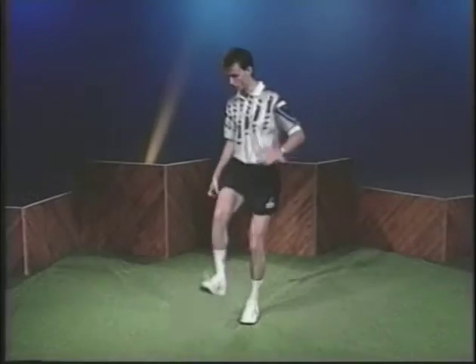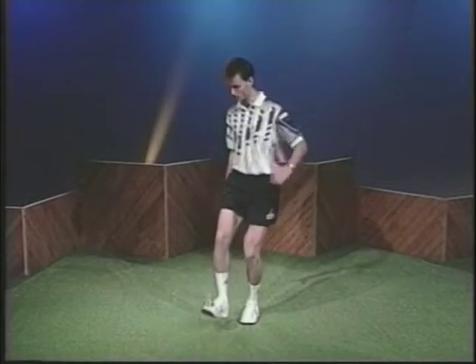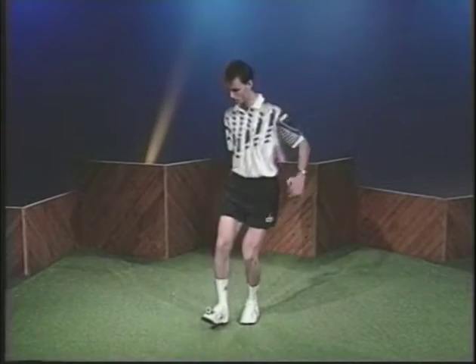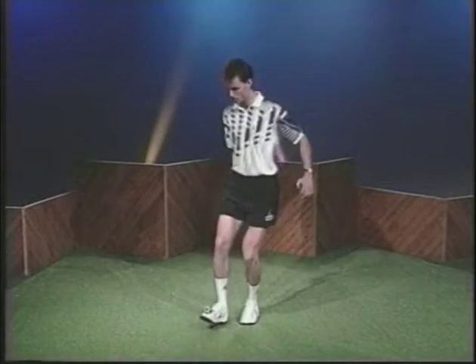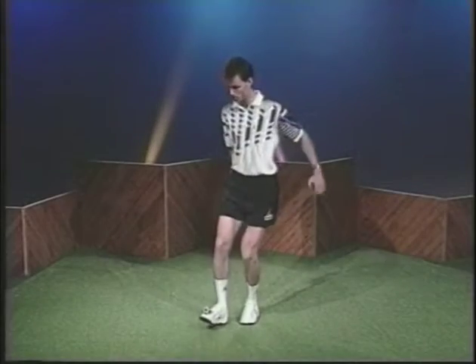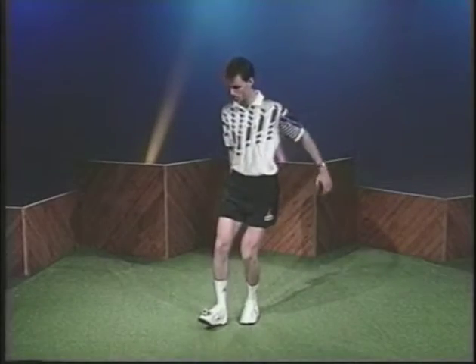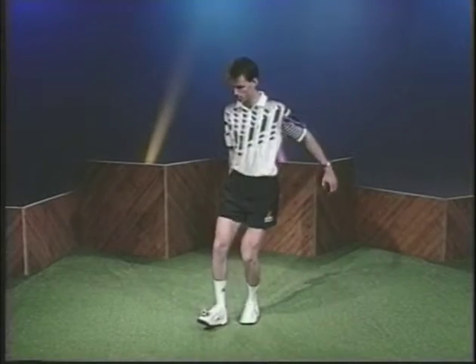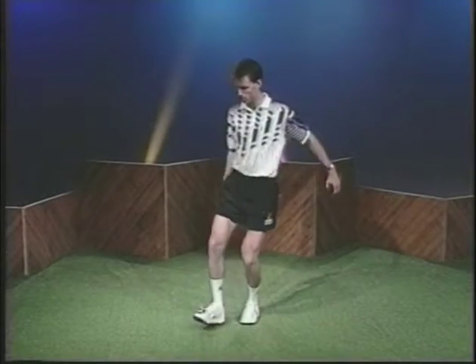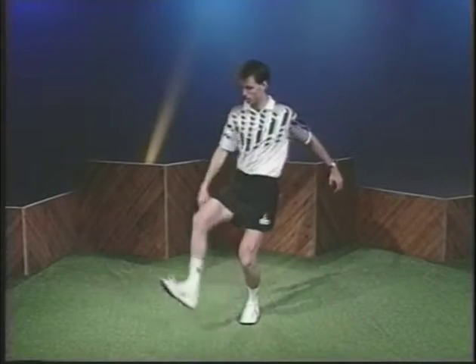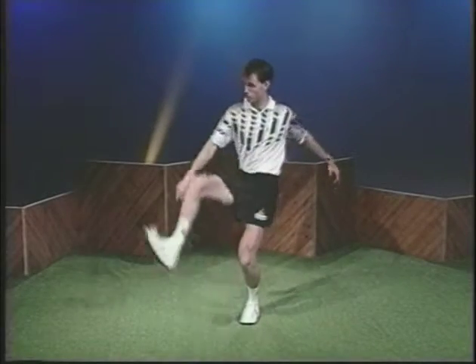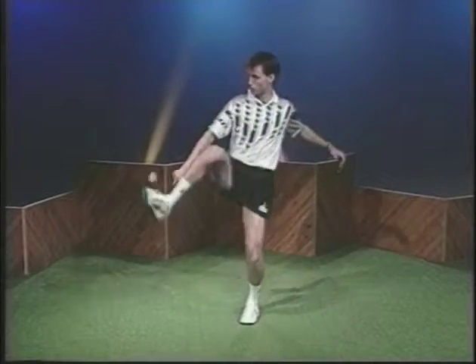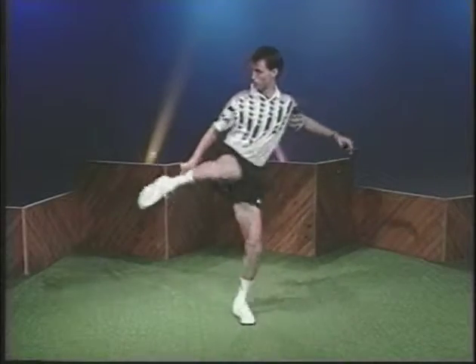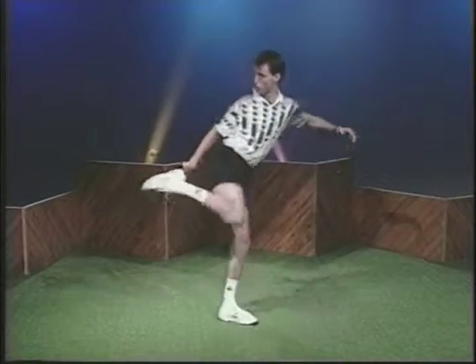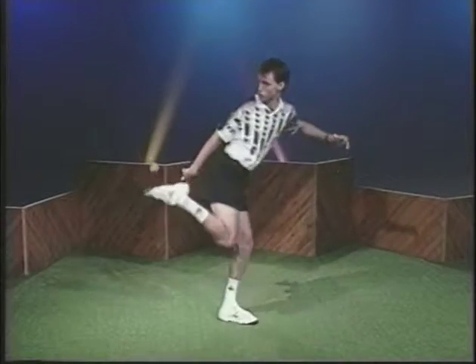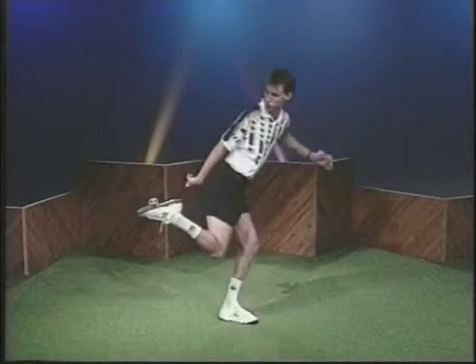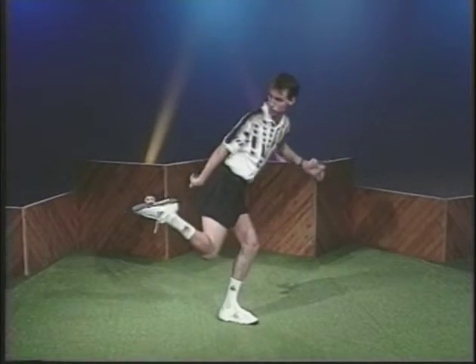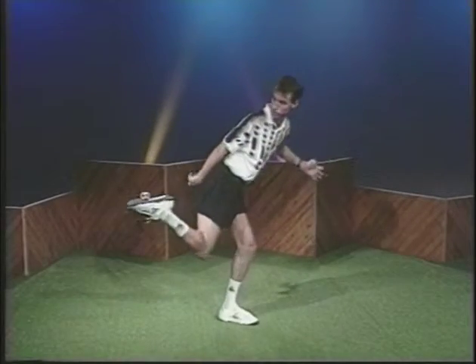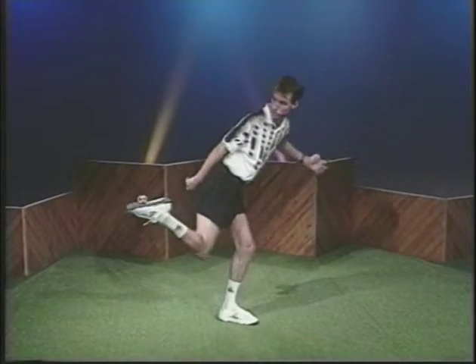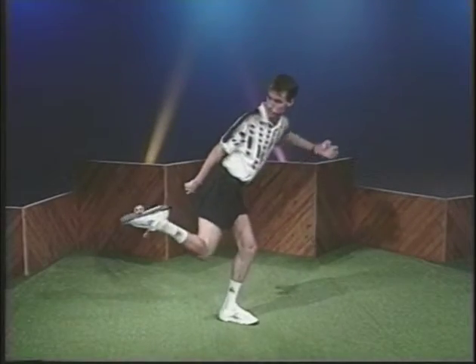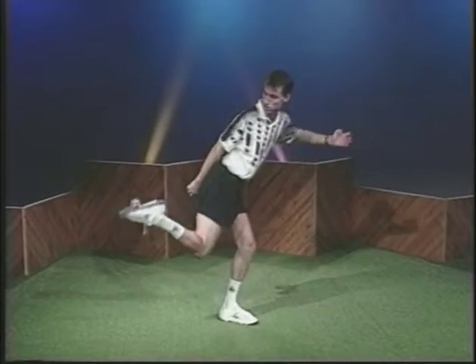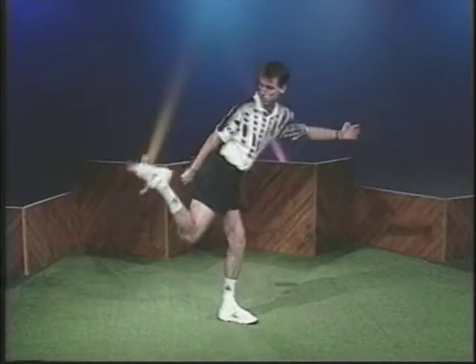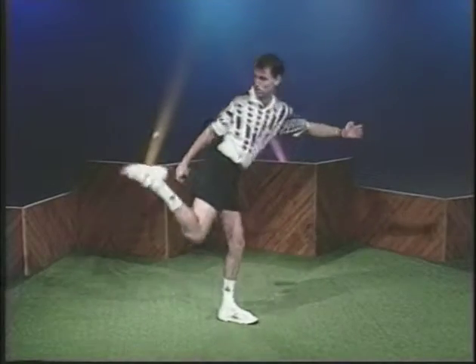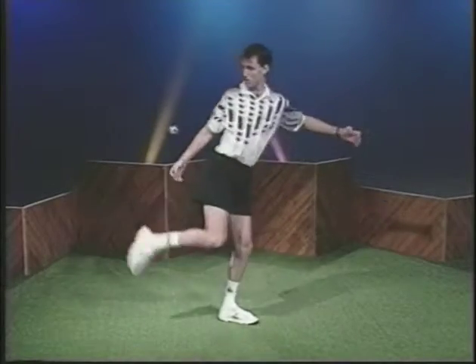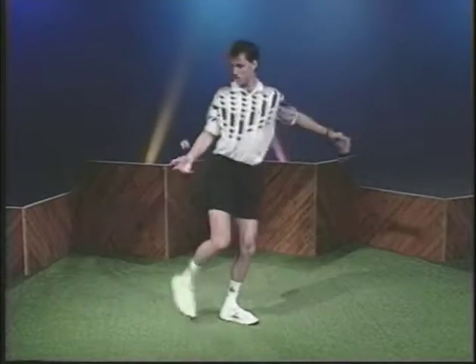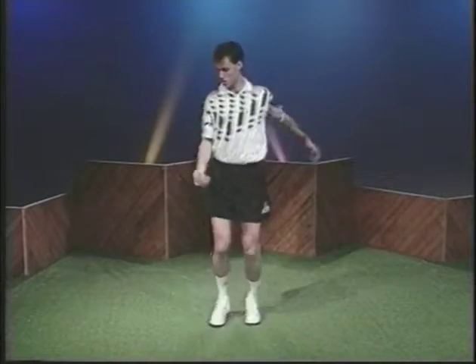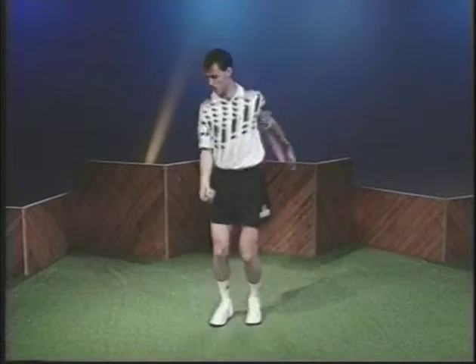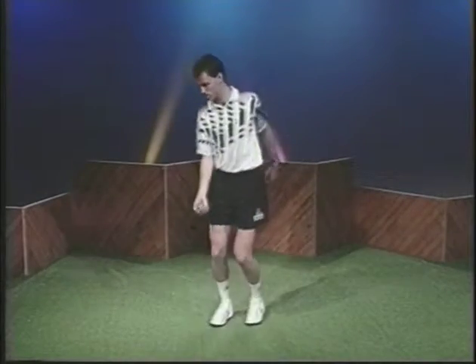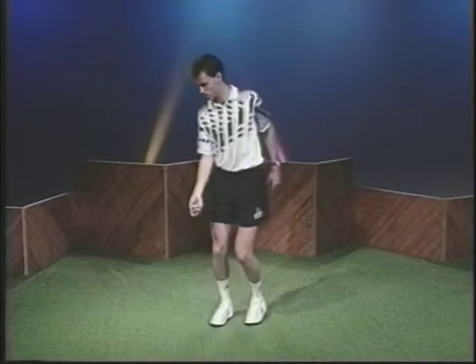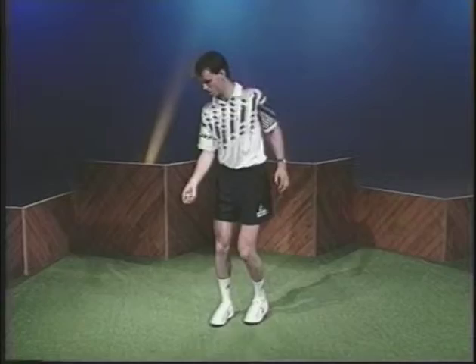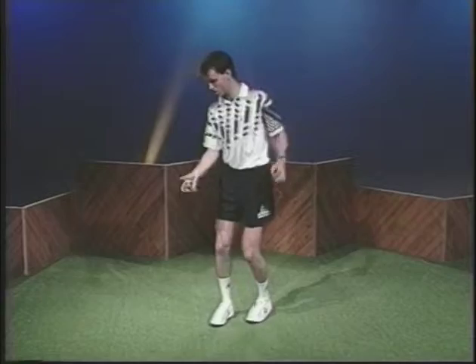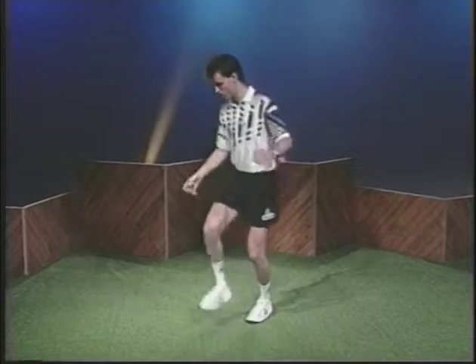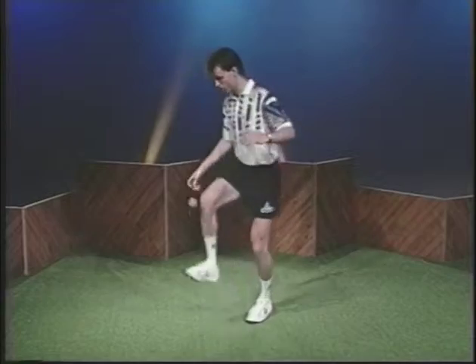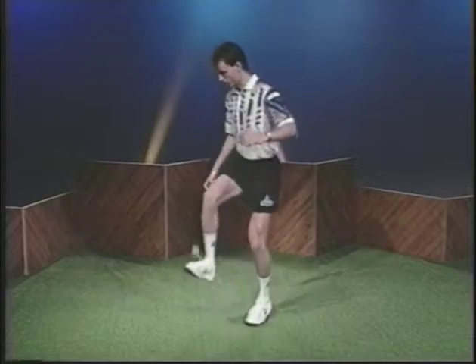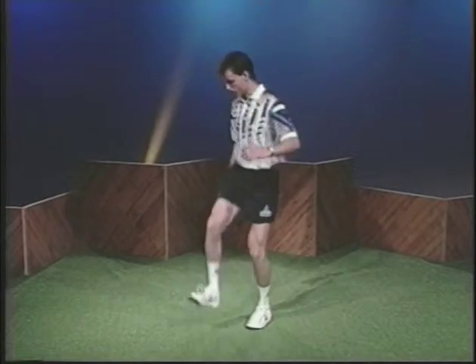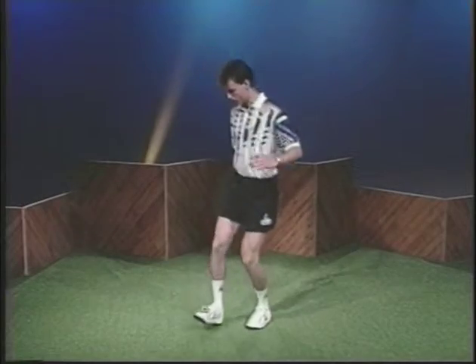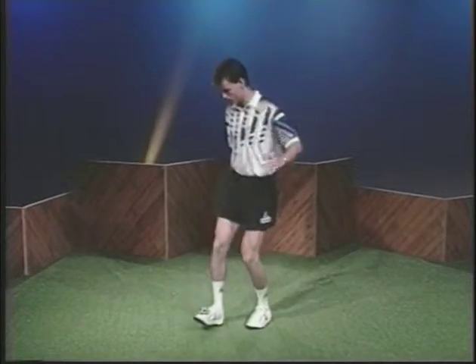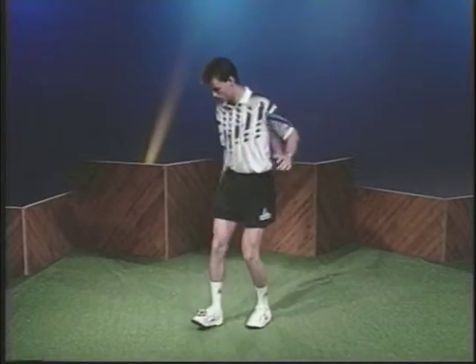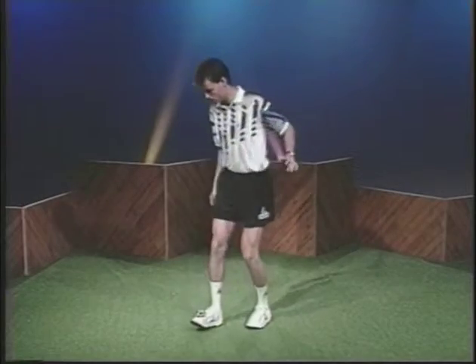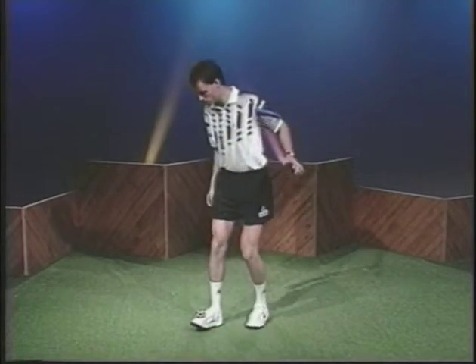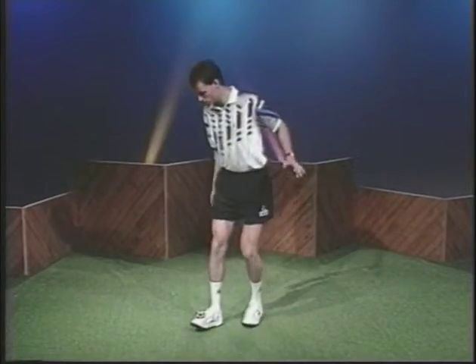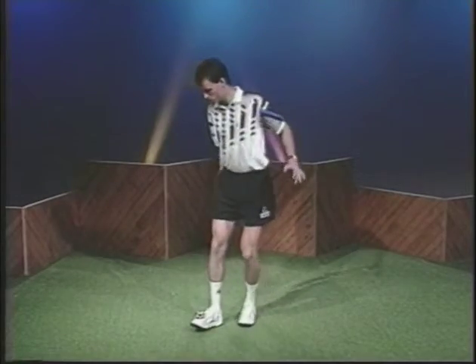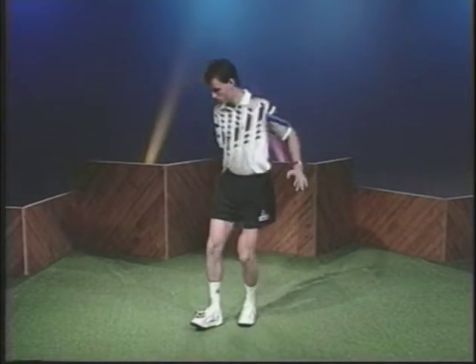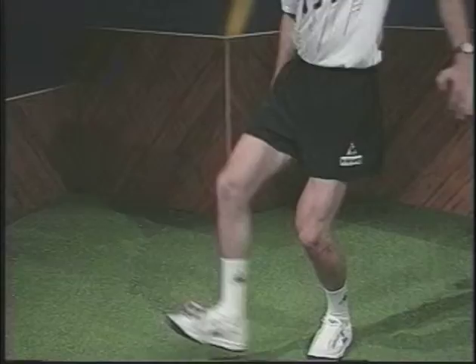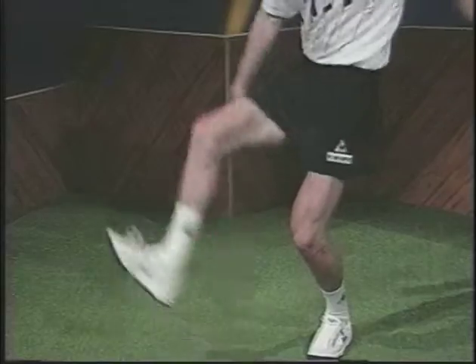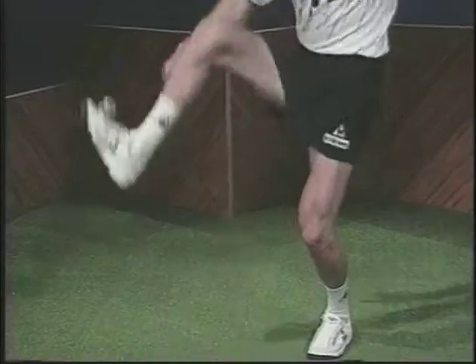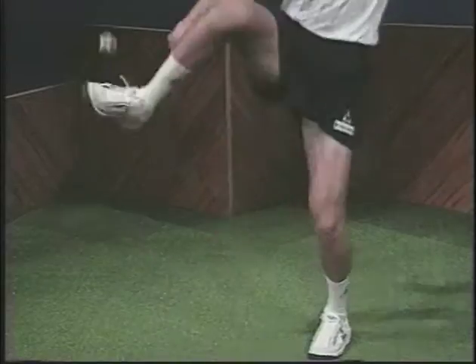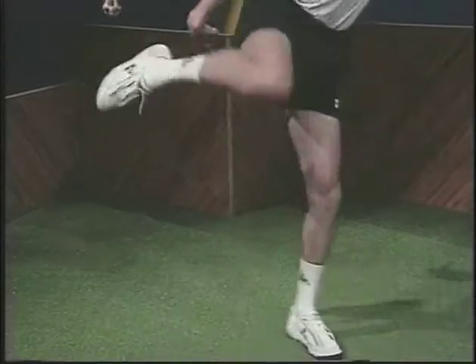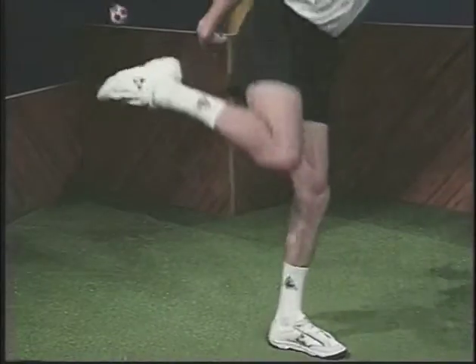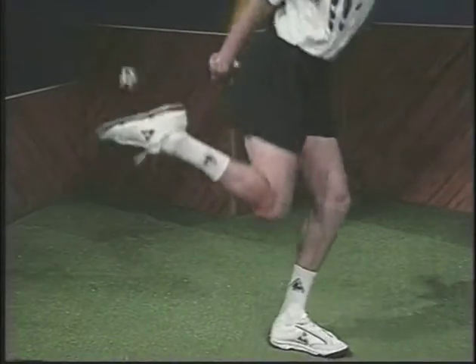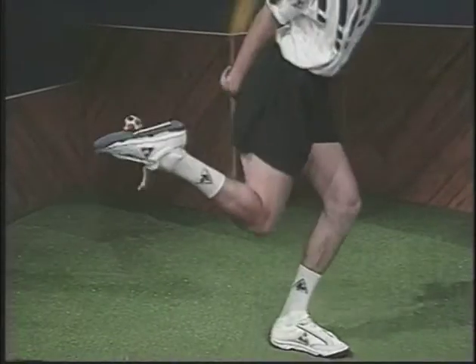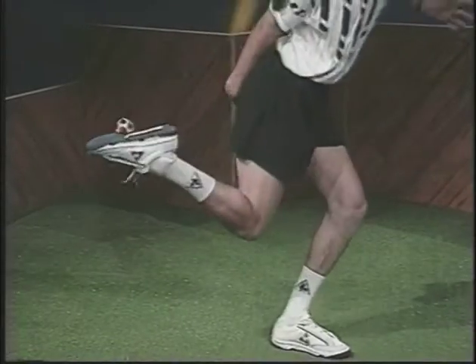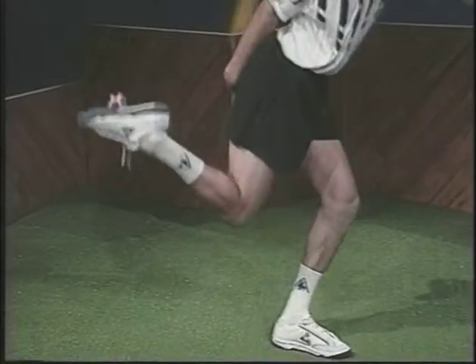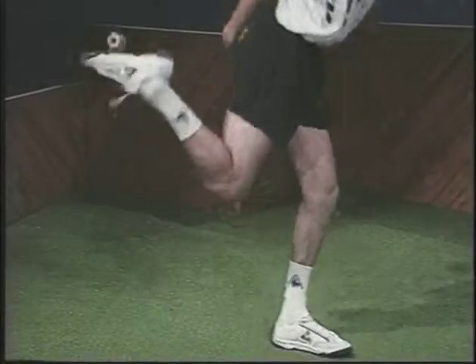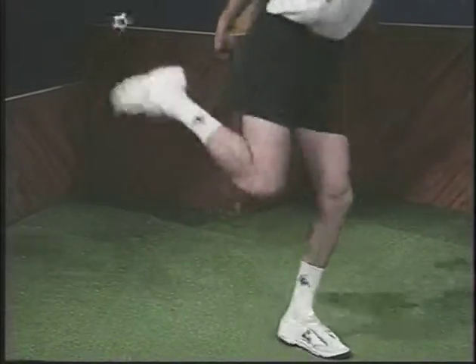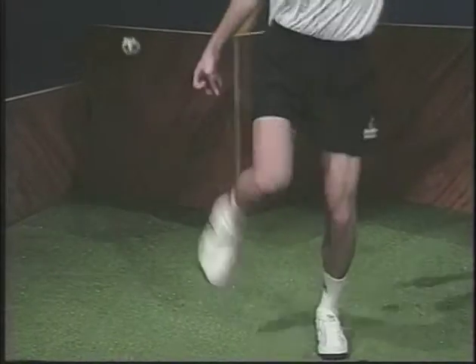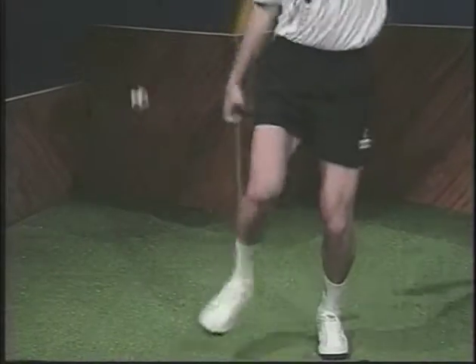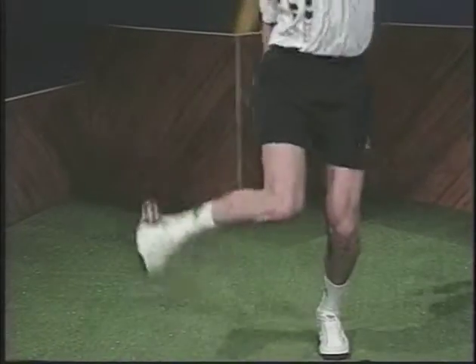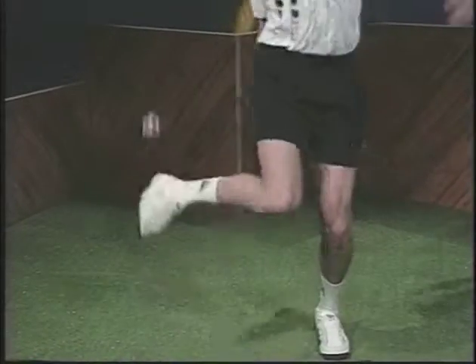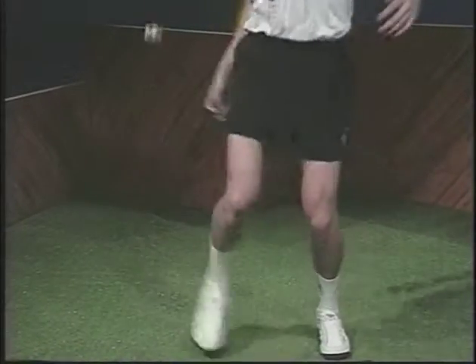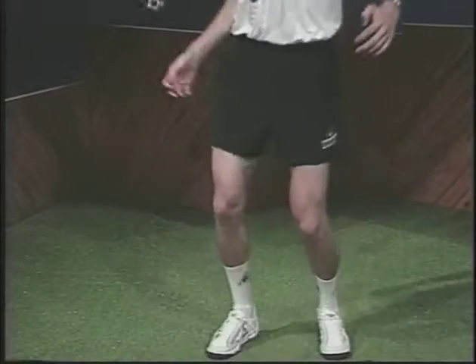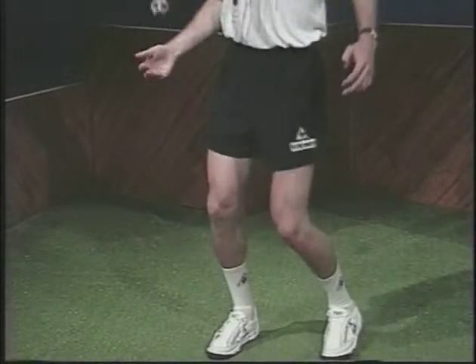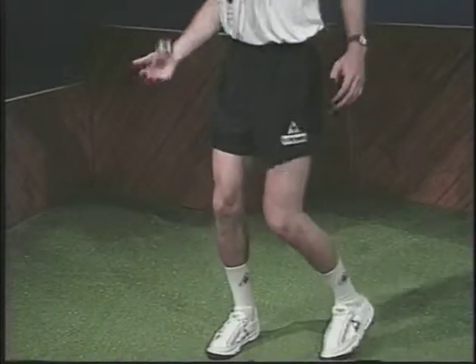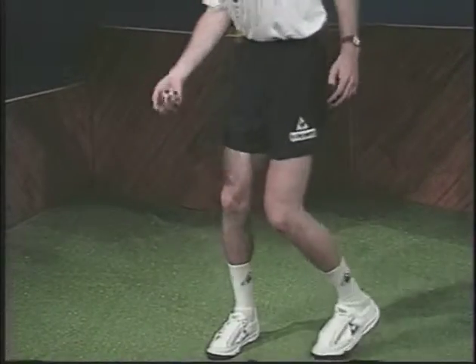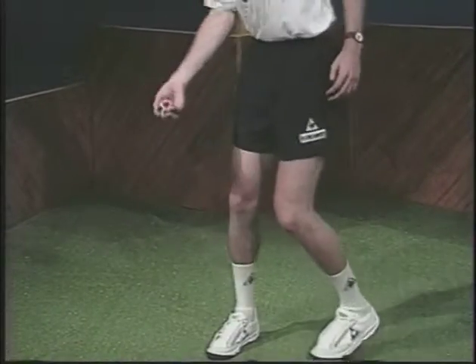The sole stall requires strength and balance. Start from a toe stall. Lift the foot bag smoothly and slowly in front of you.